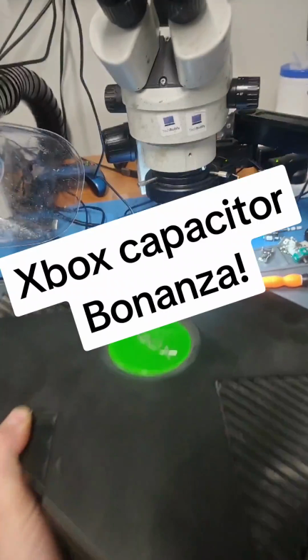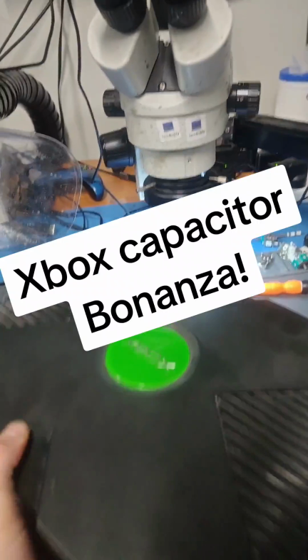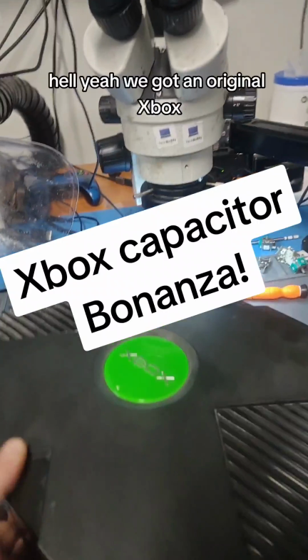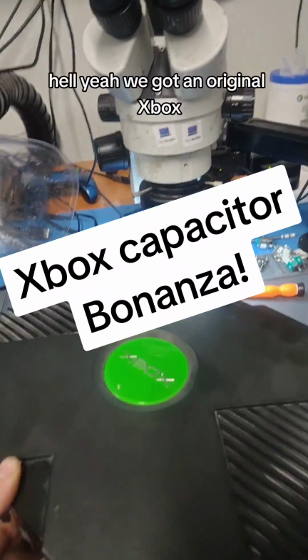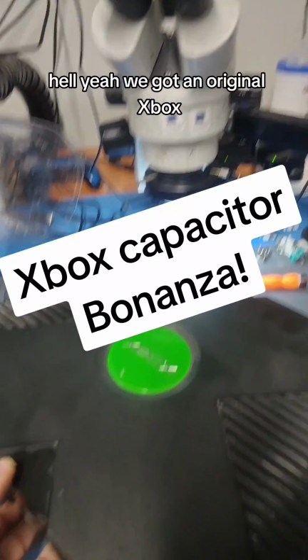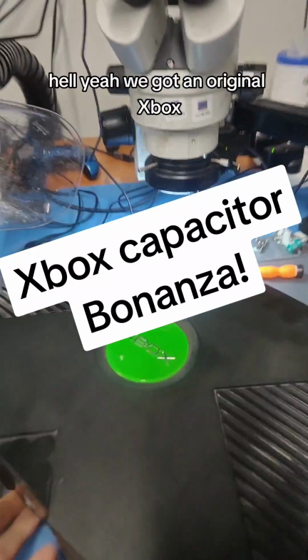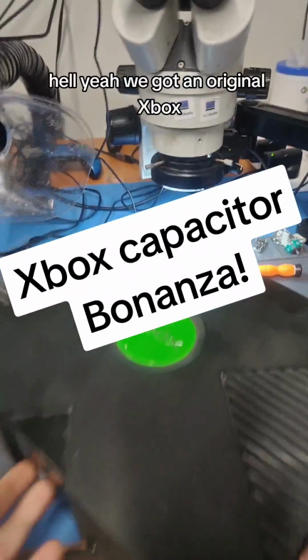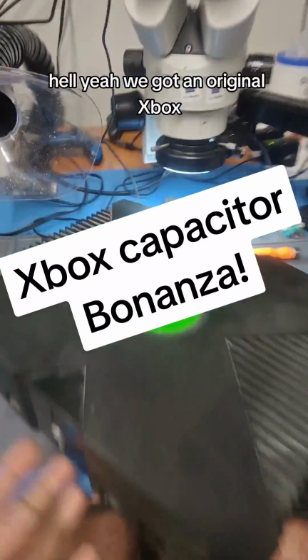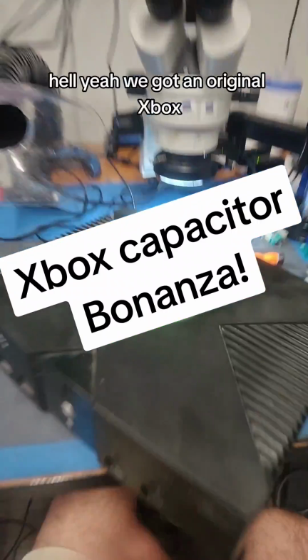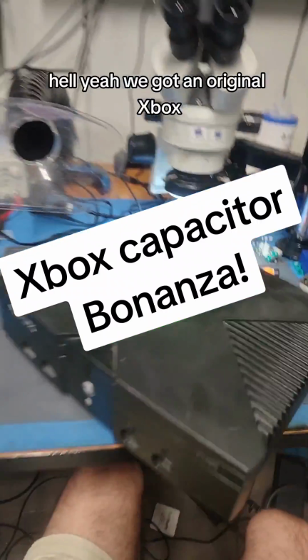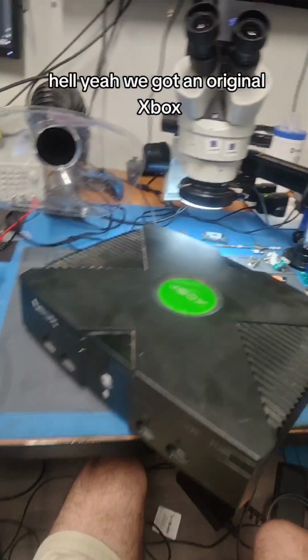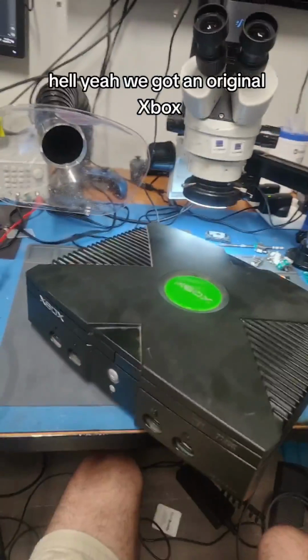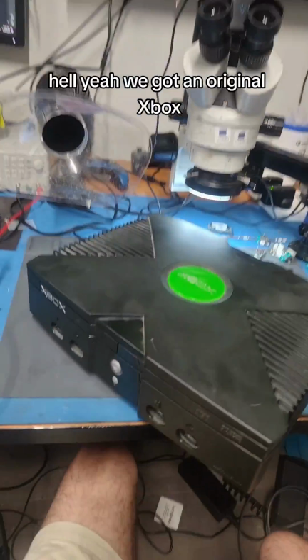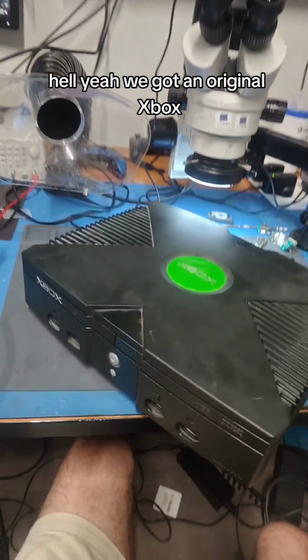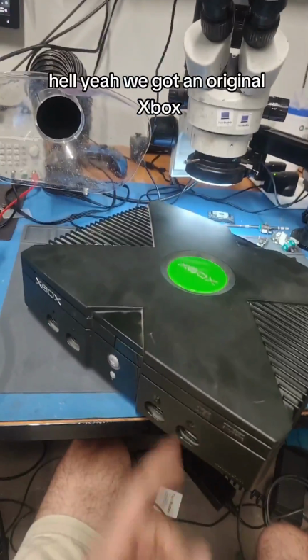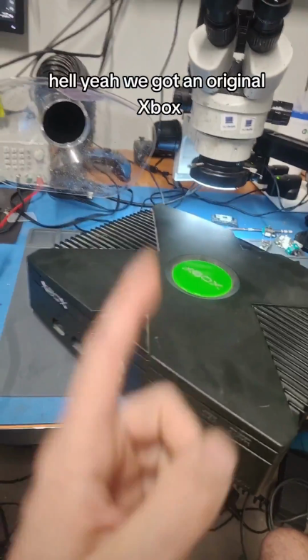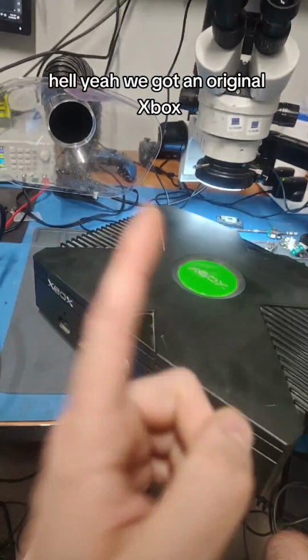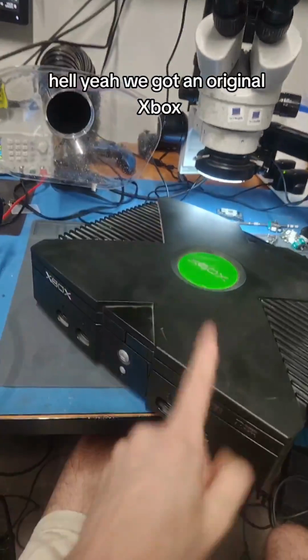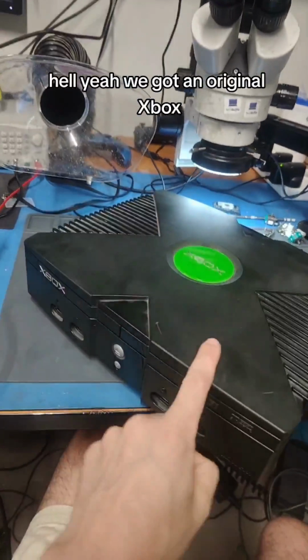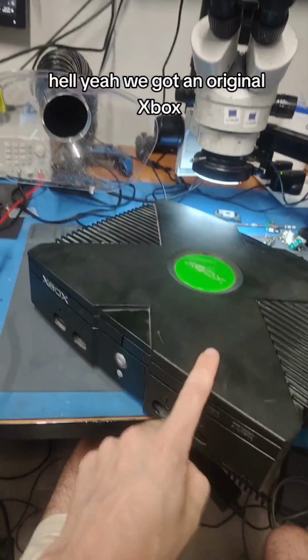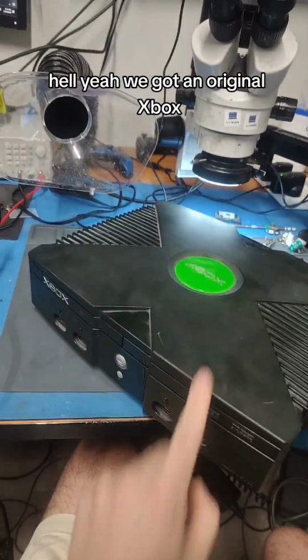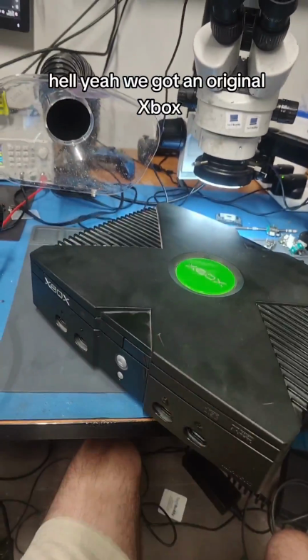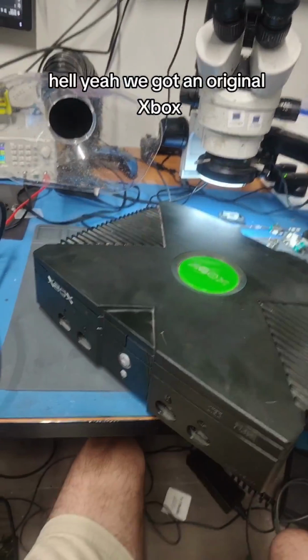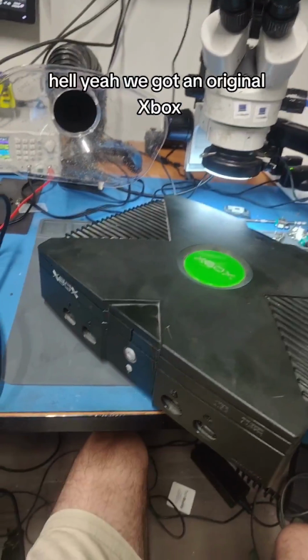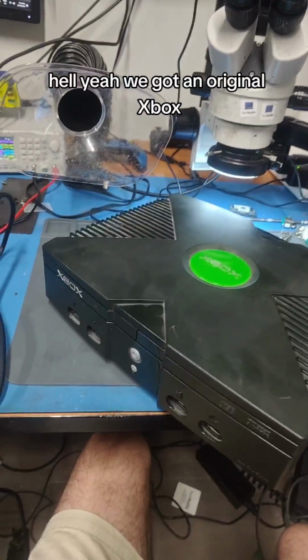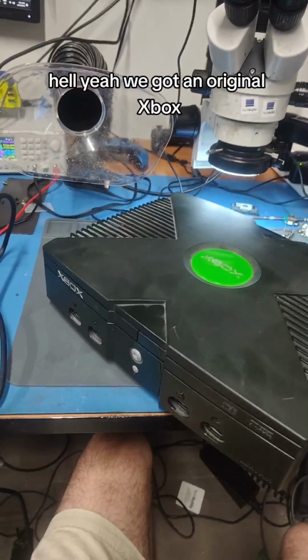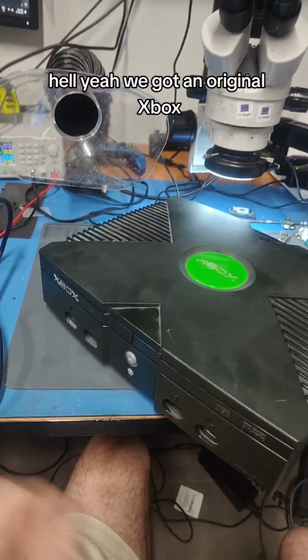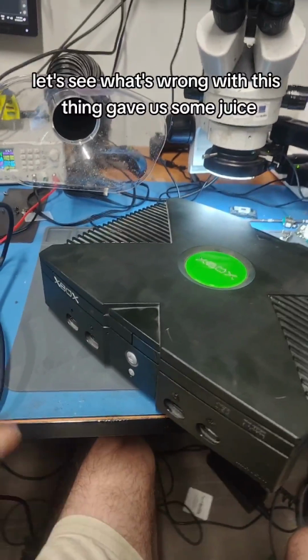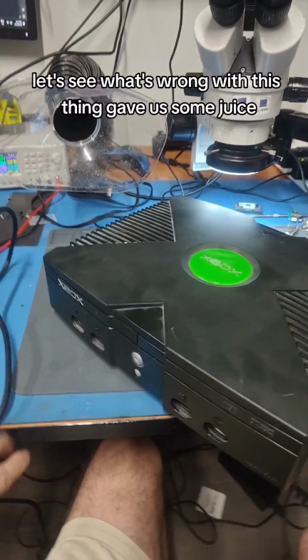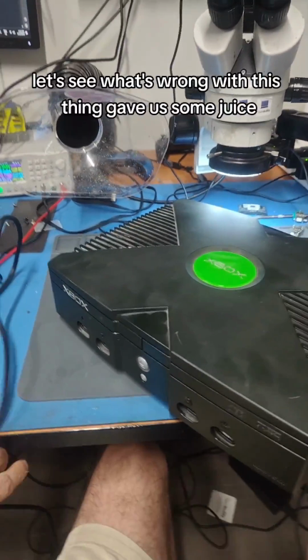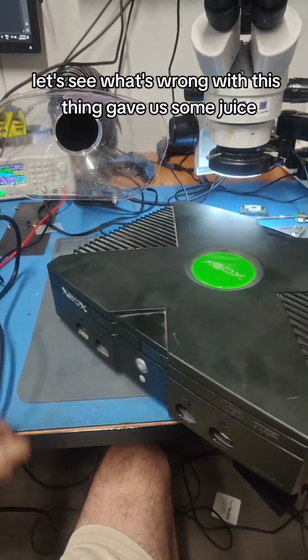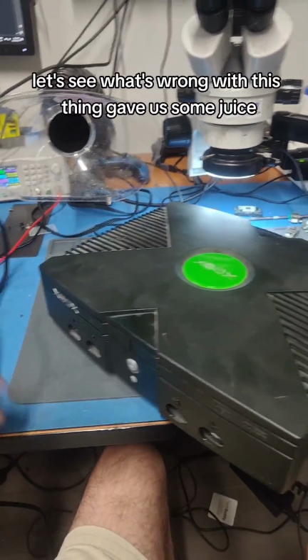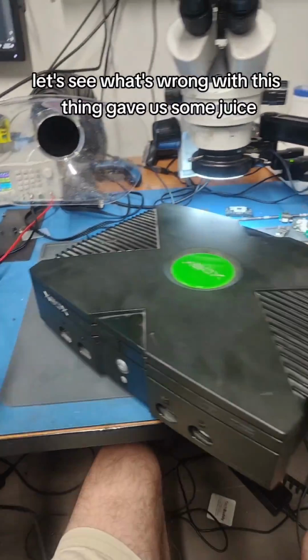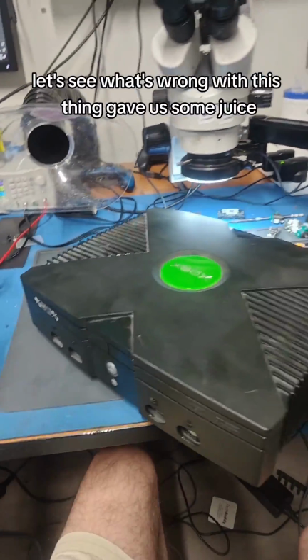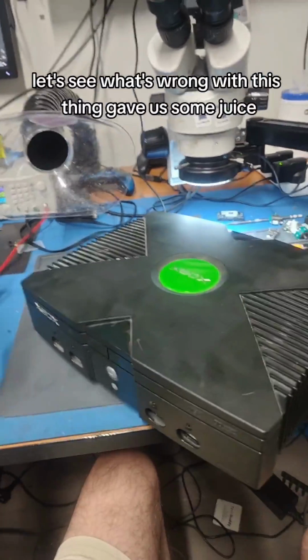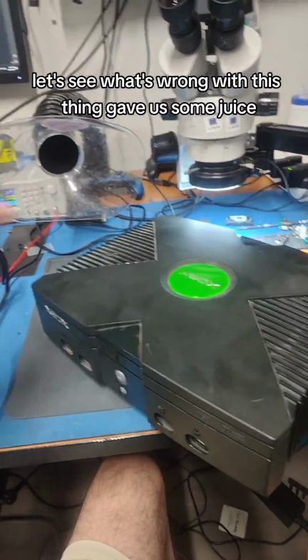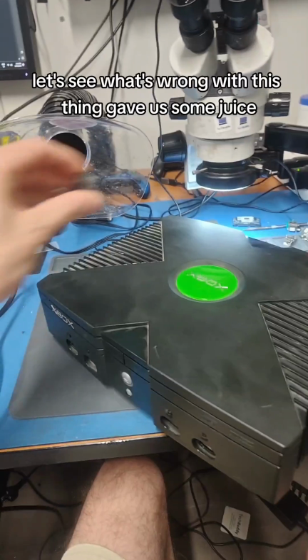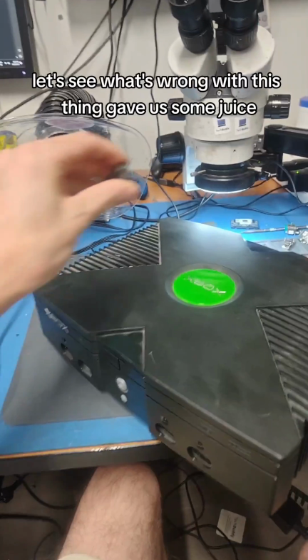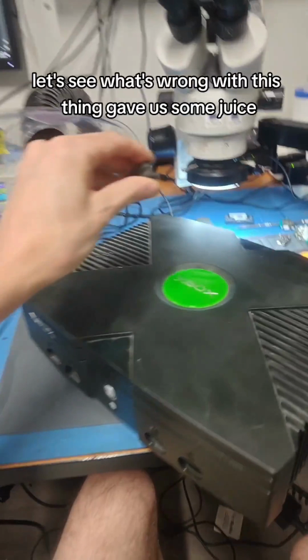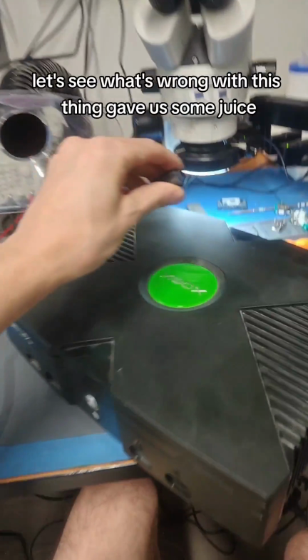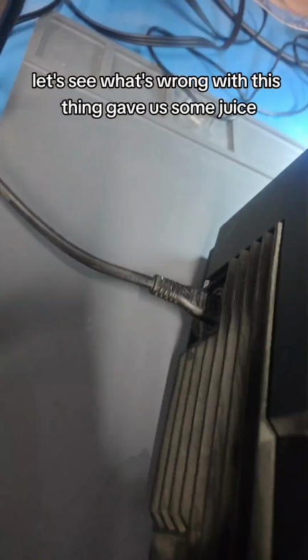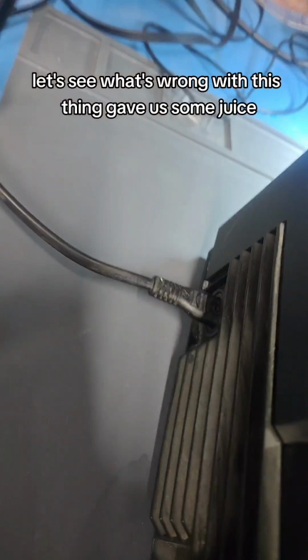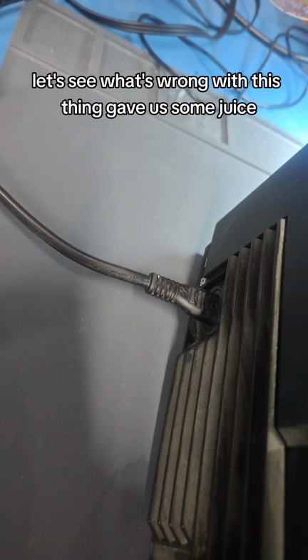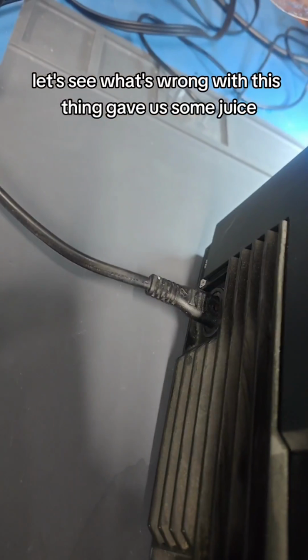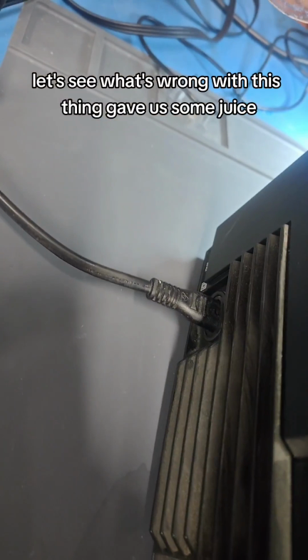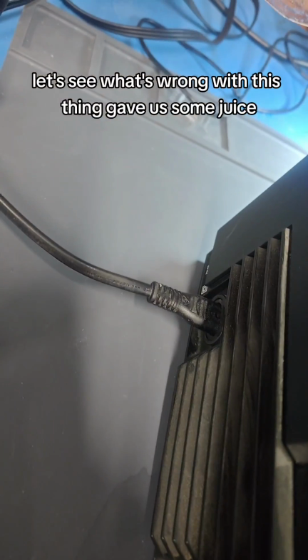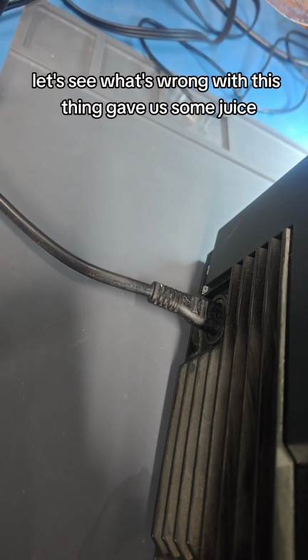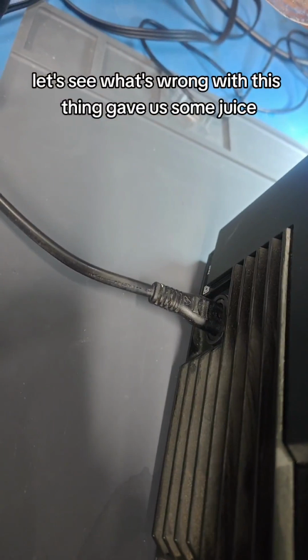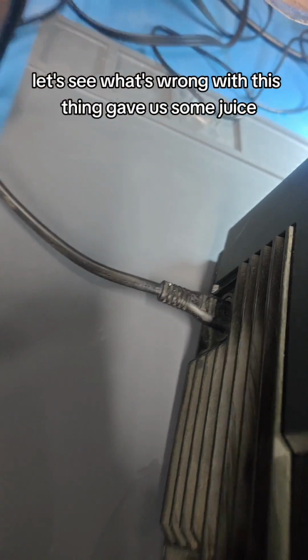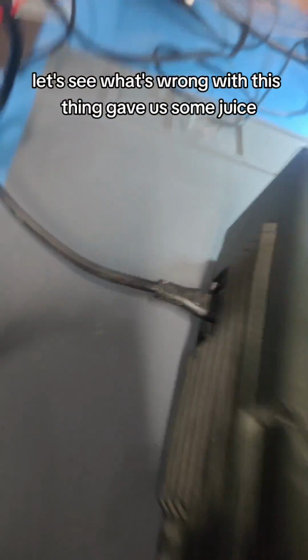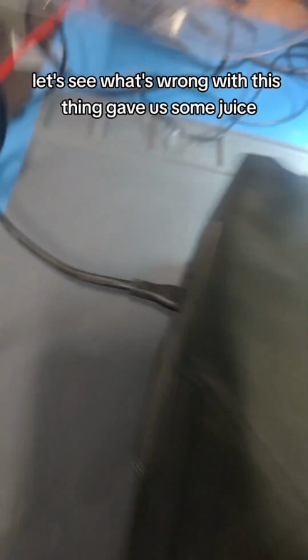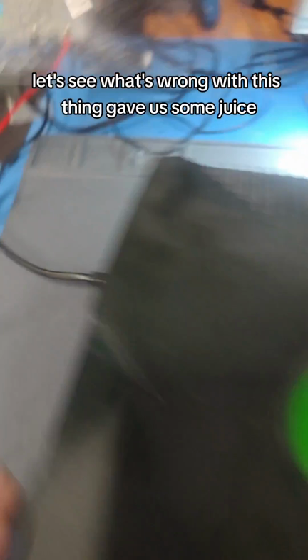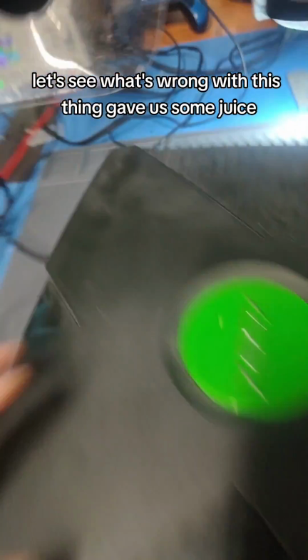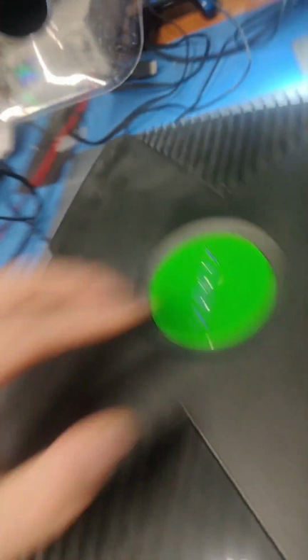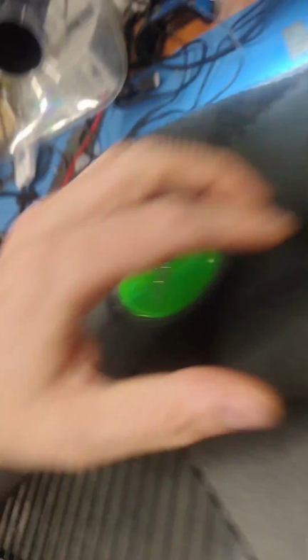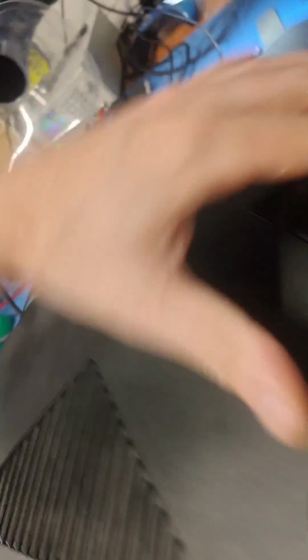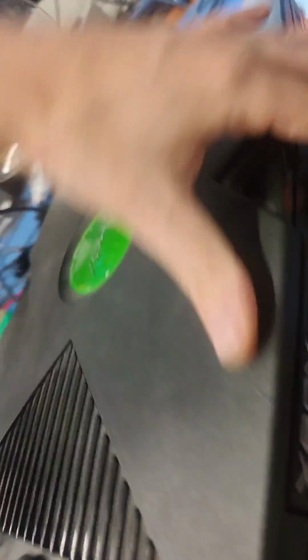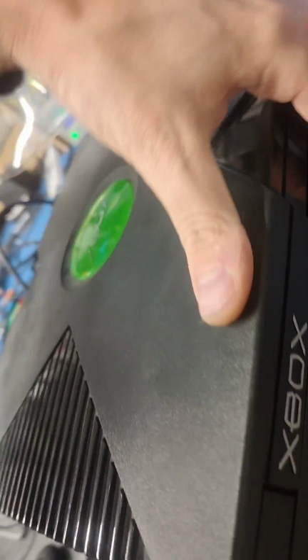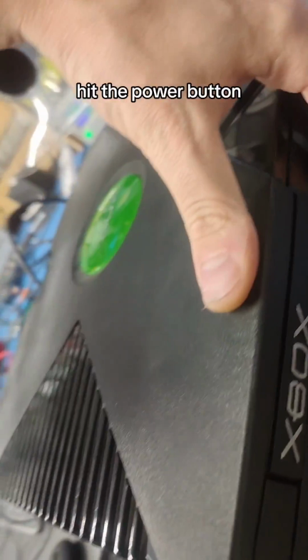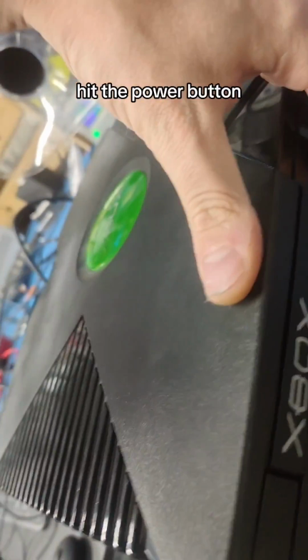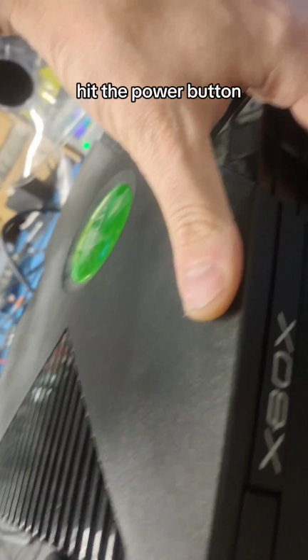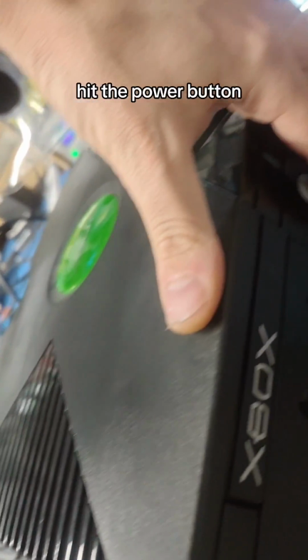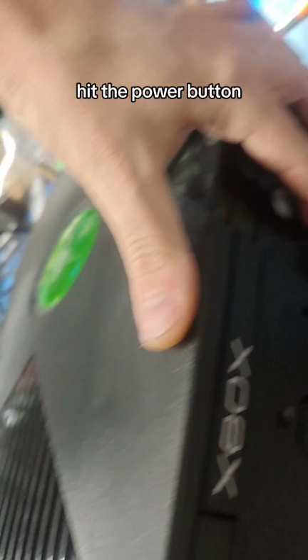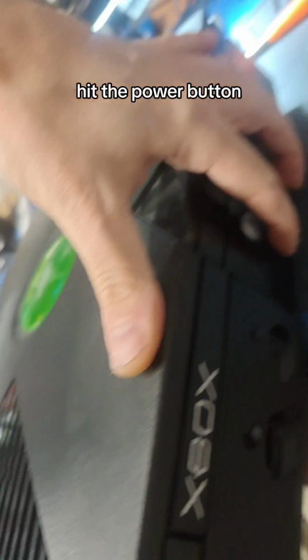Oh, hell yeah! We got an original Xbox. Let's see what's wrong with this thing. Gave it some juice. Let's hit the power button.